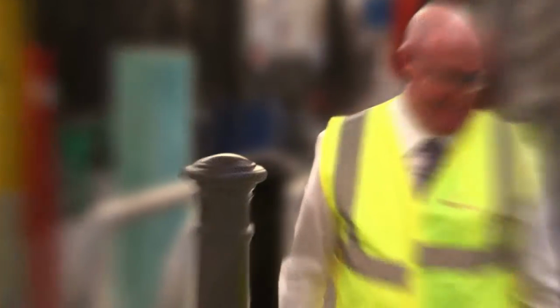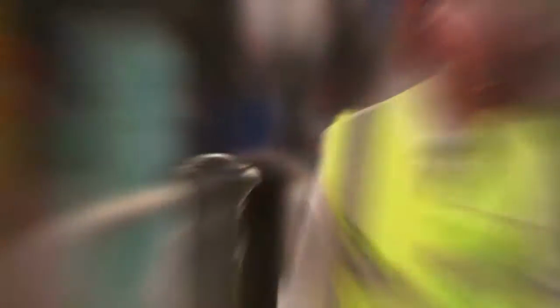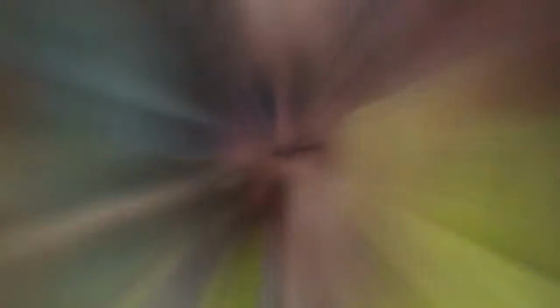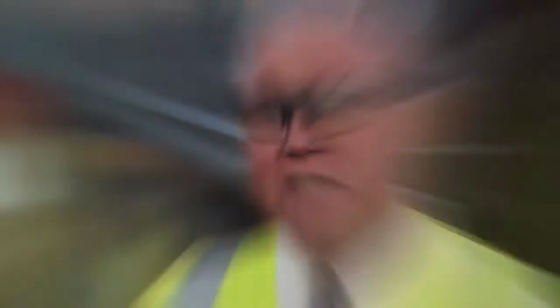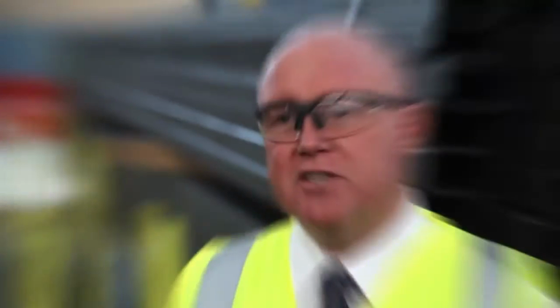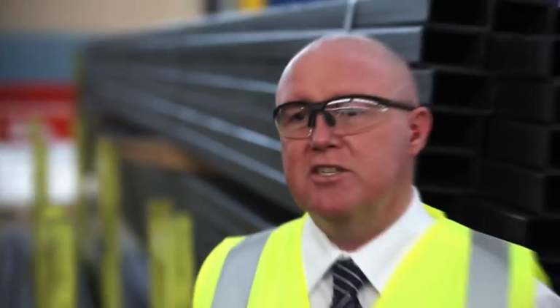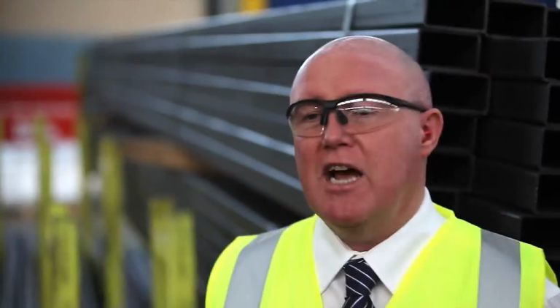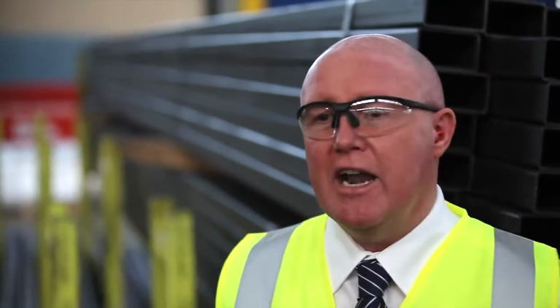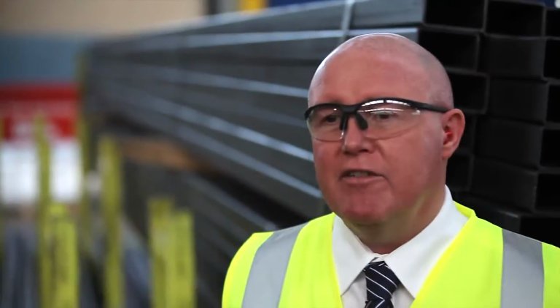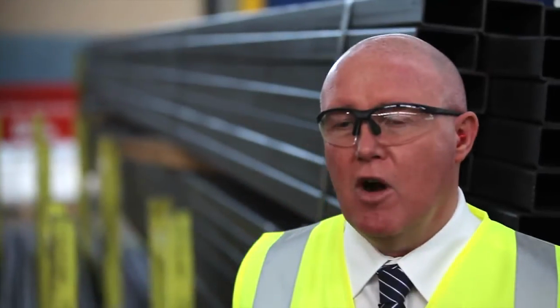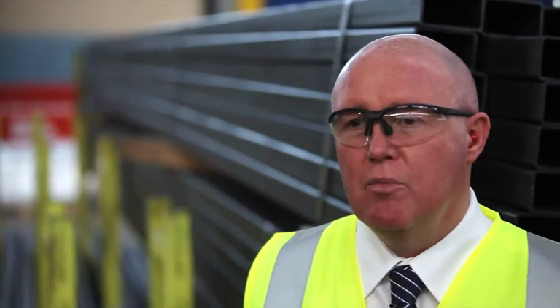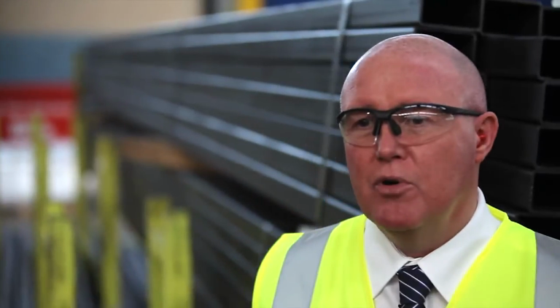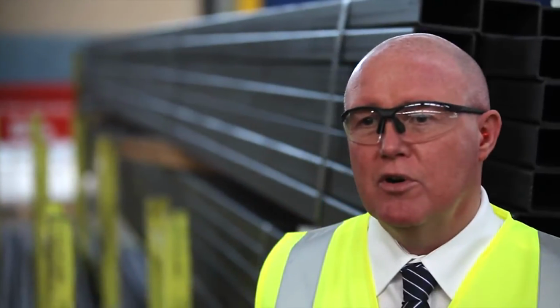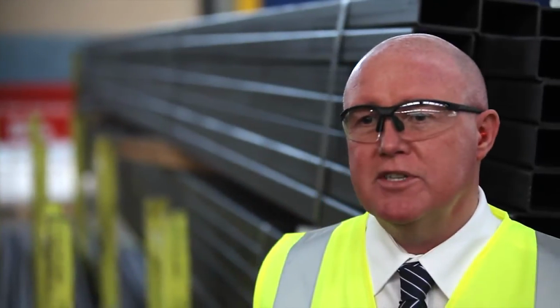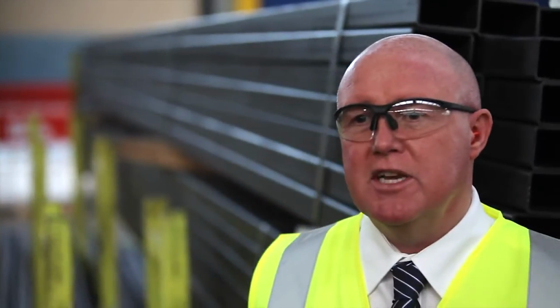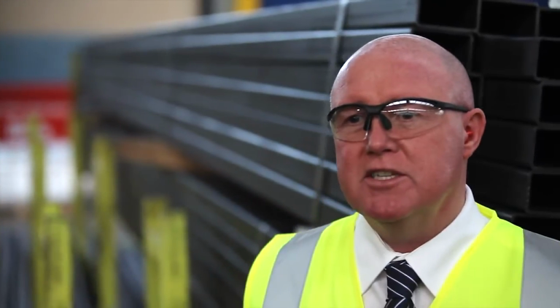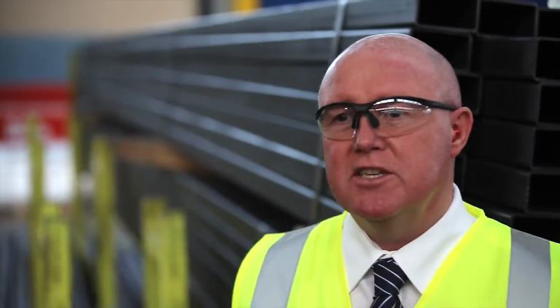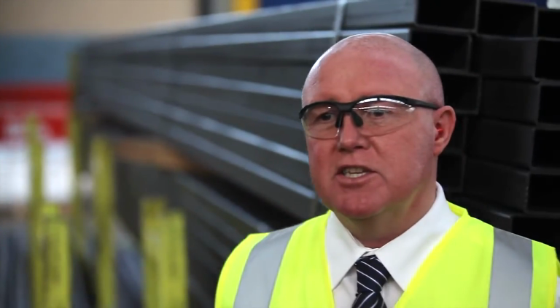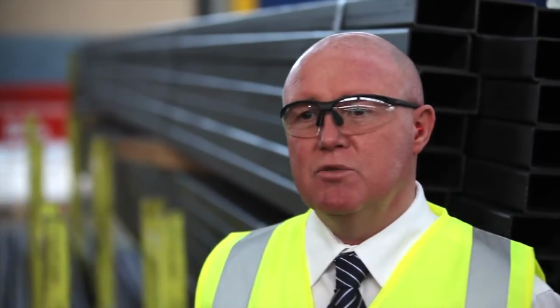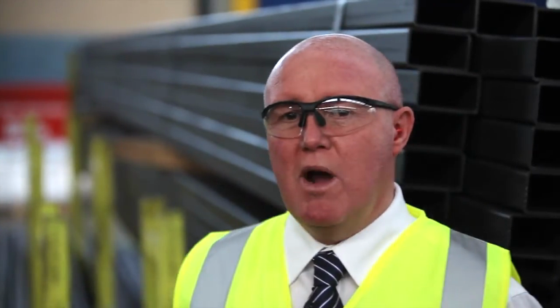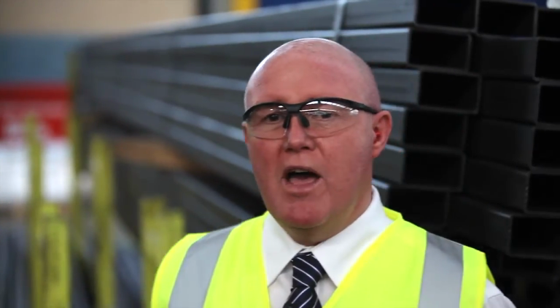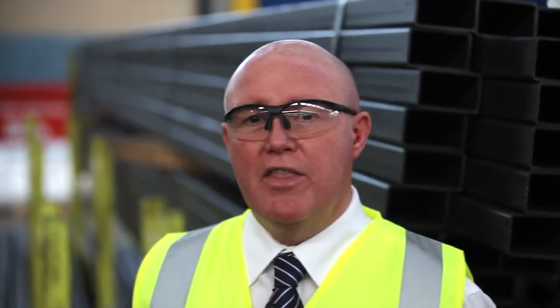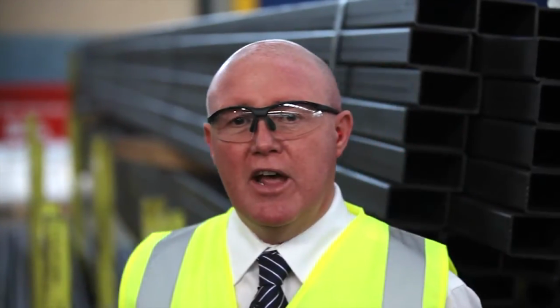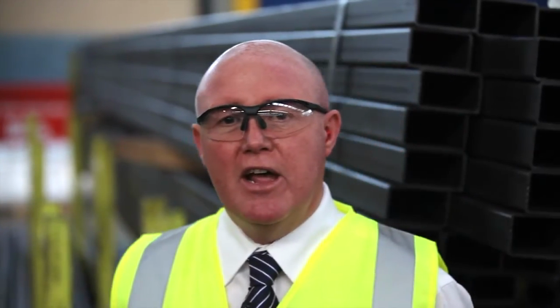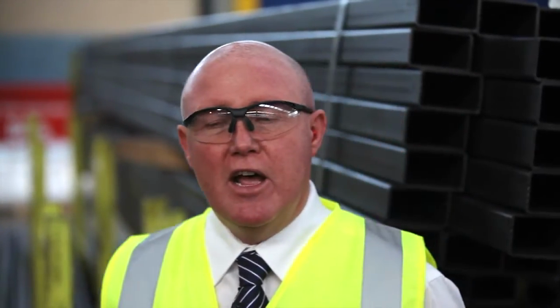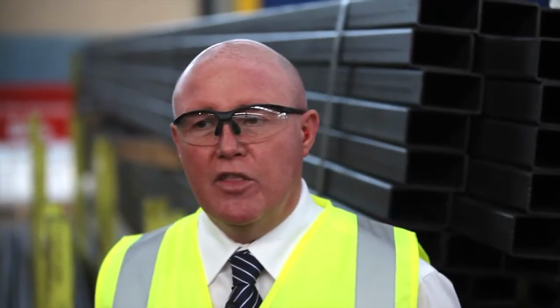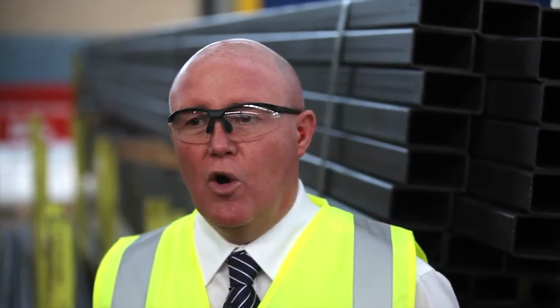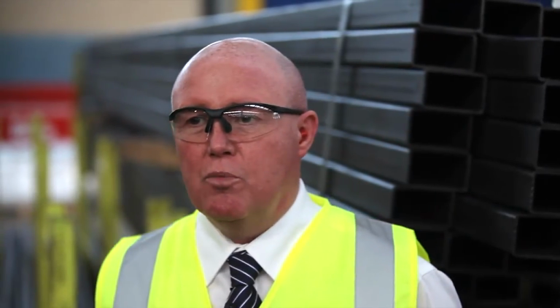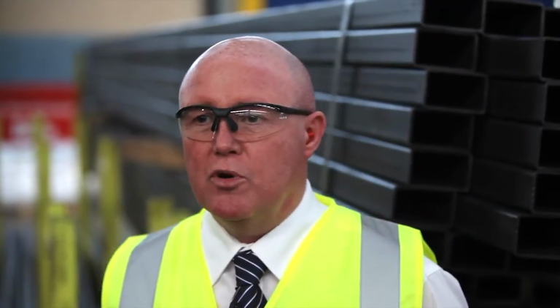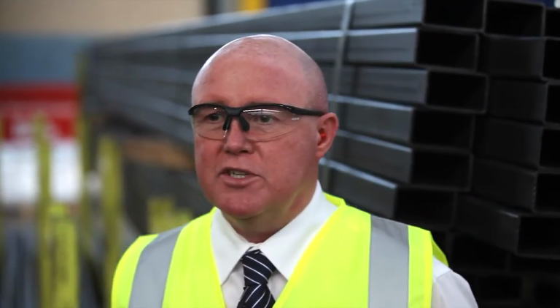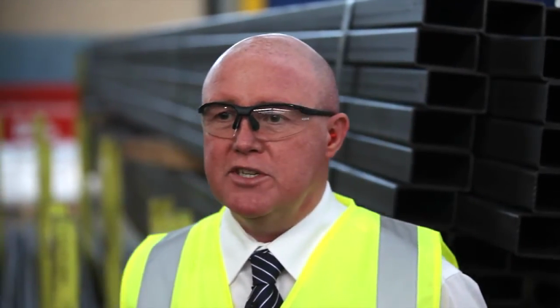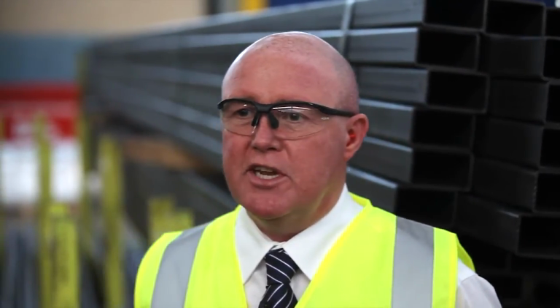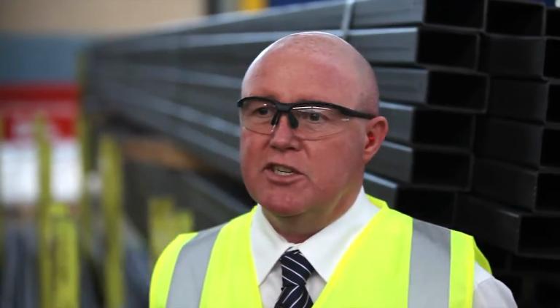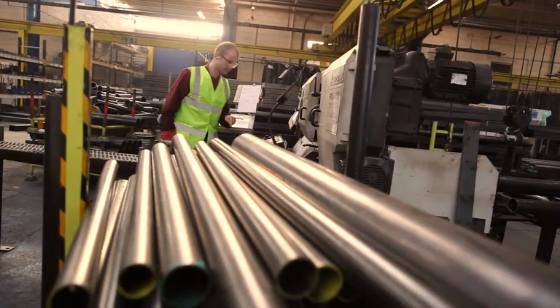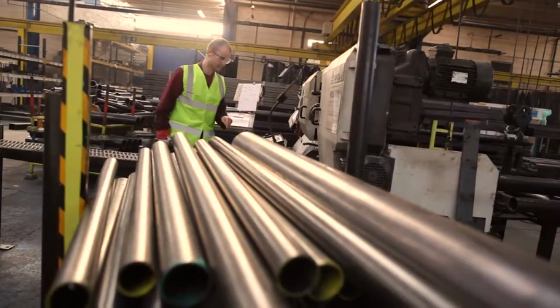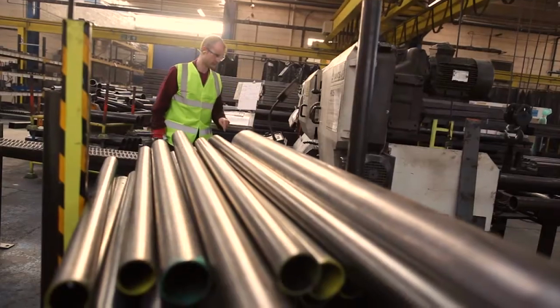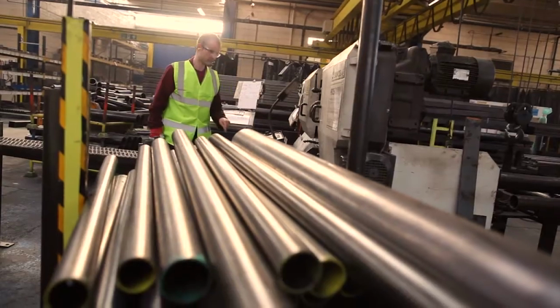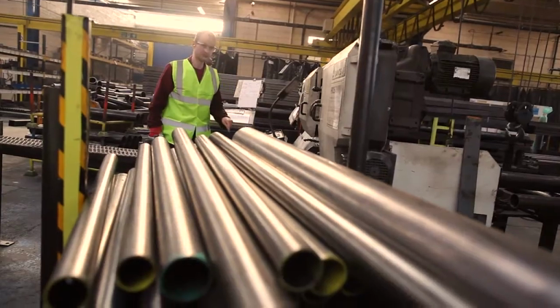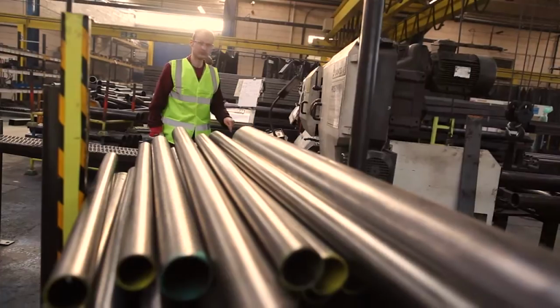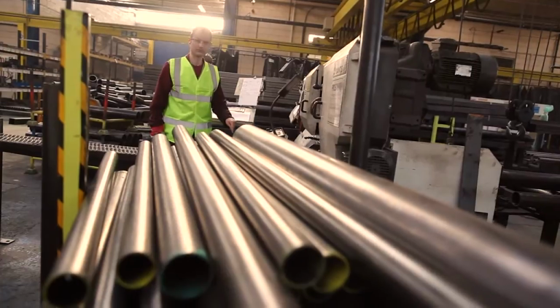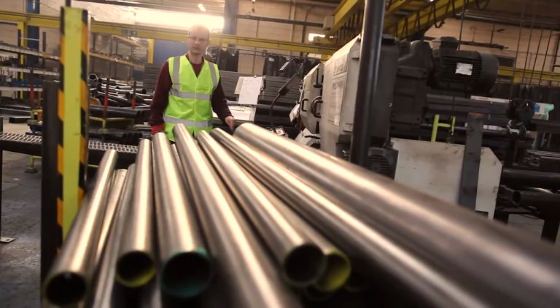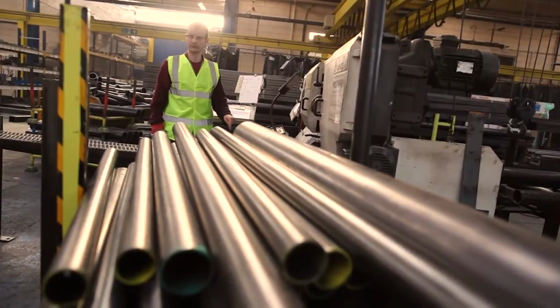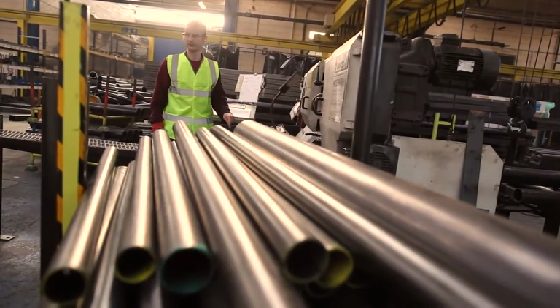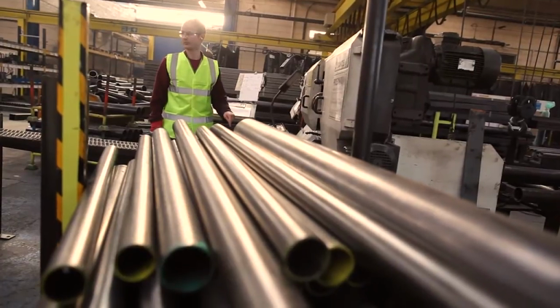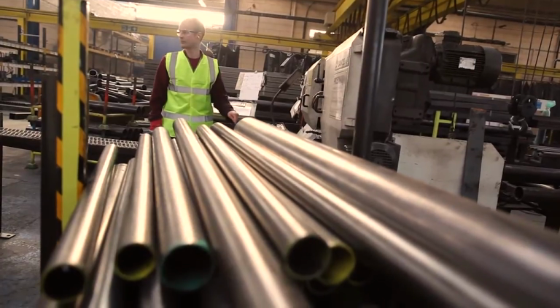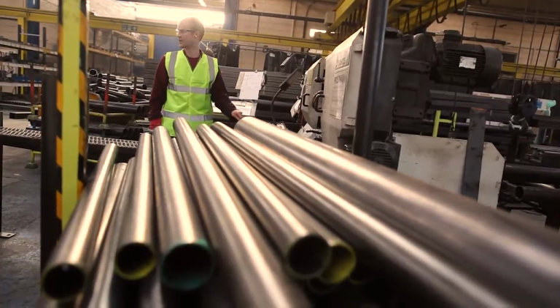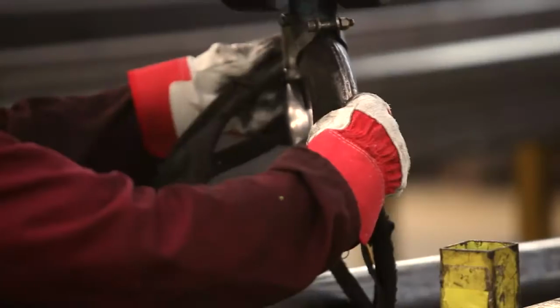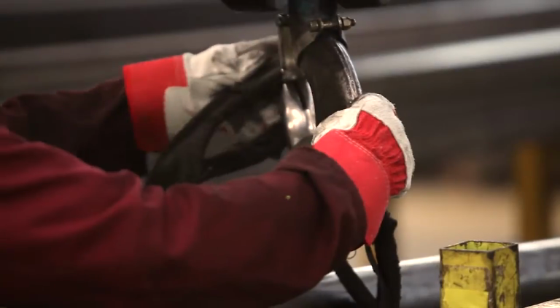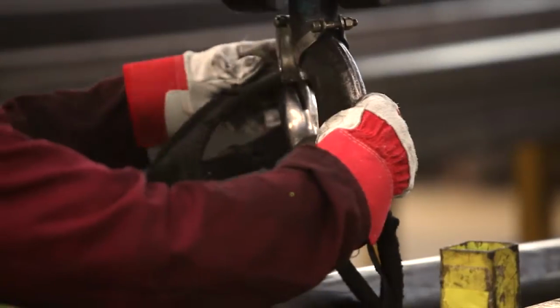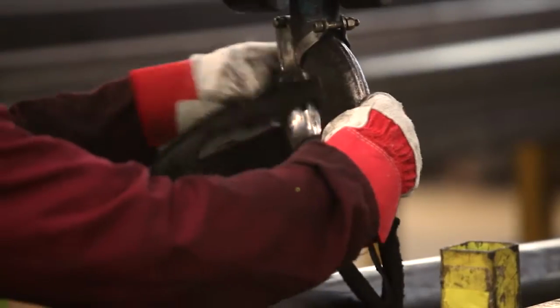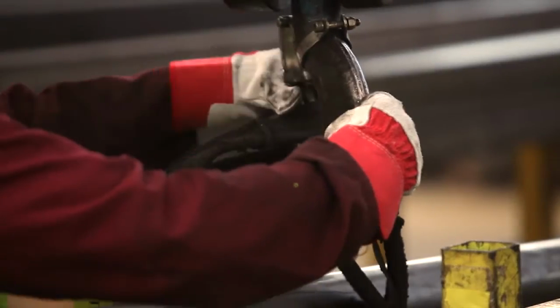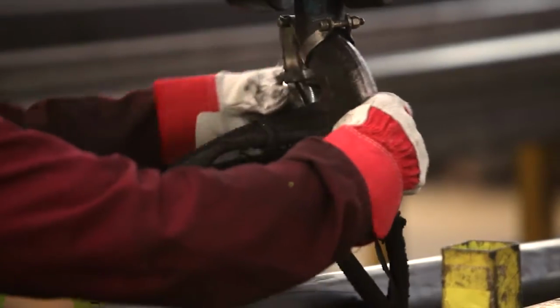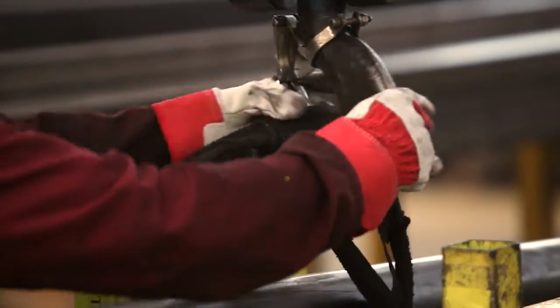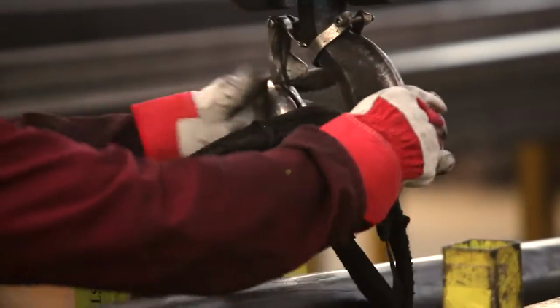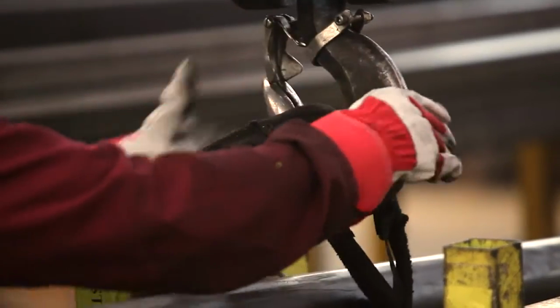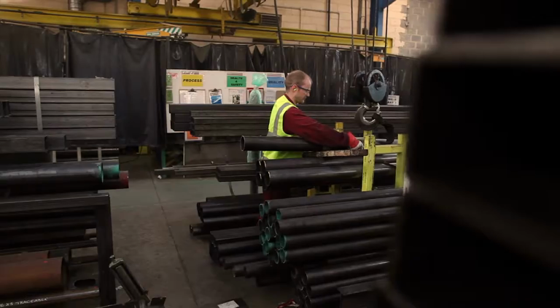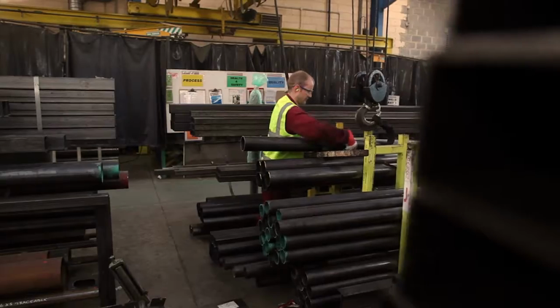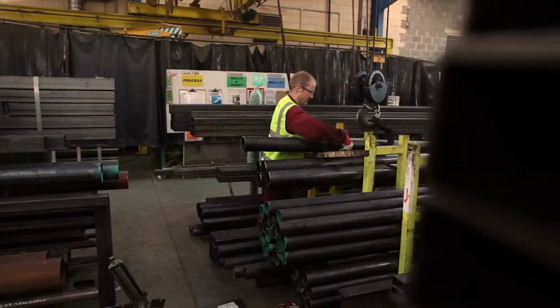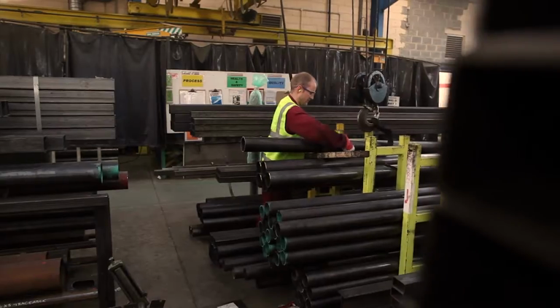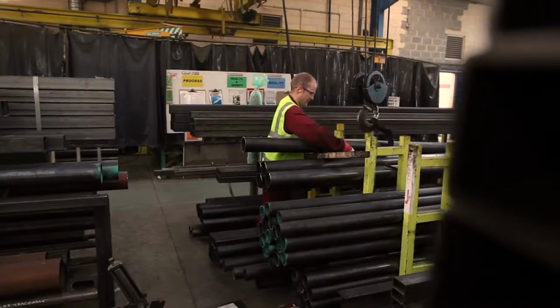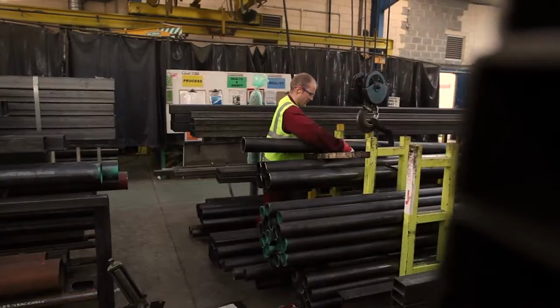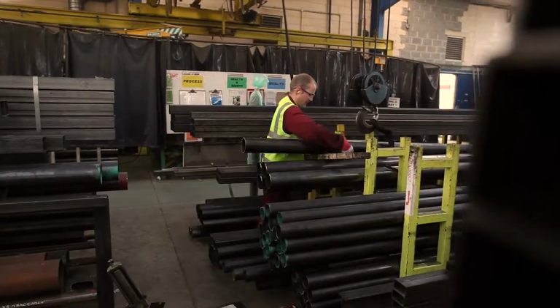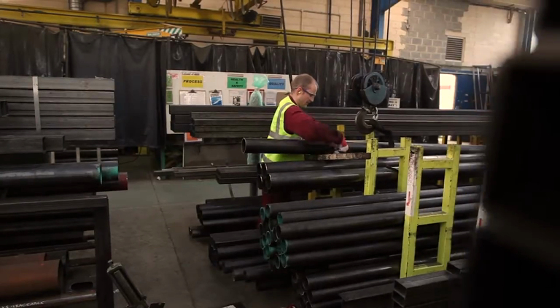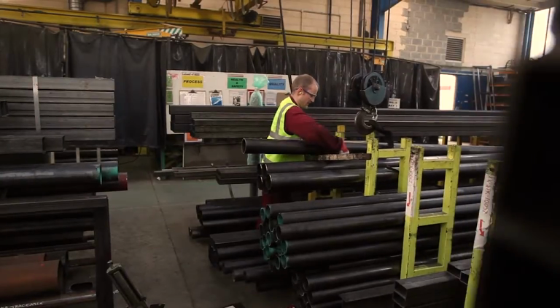This is the start of our process — this is where the whole process kicks off. Our steel is delivered here in various grades of material.